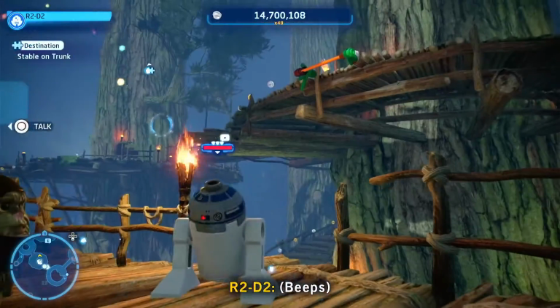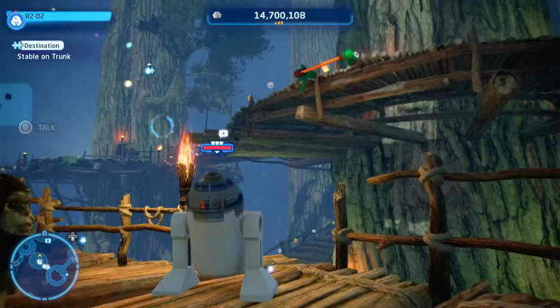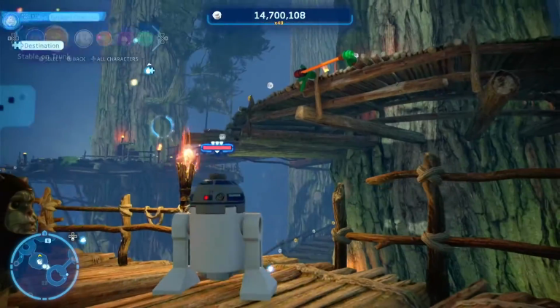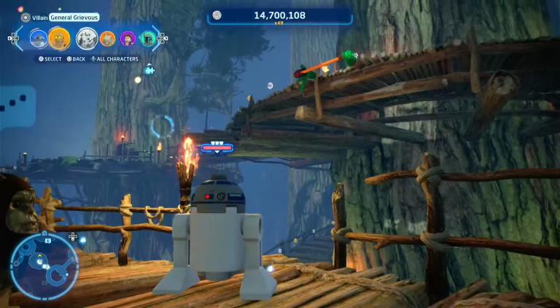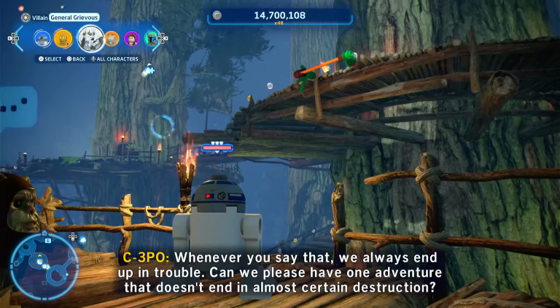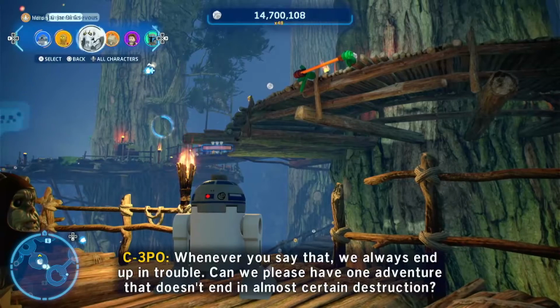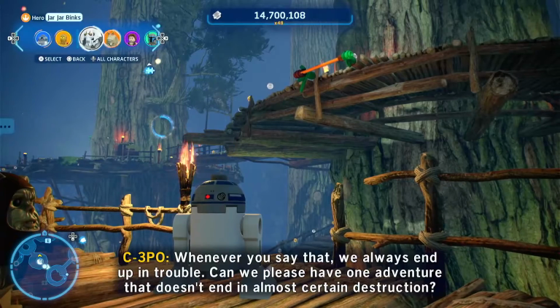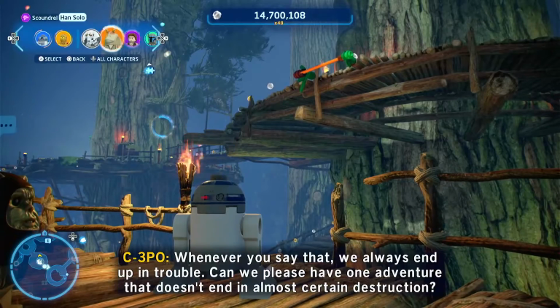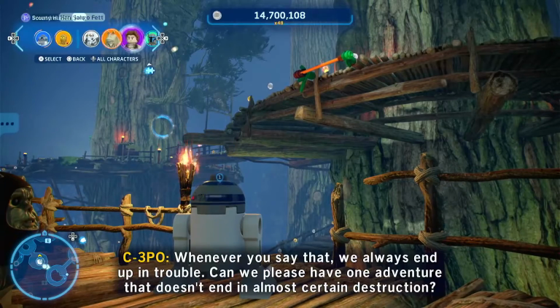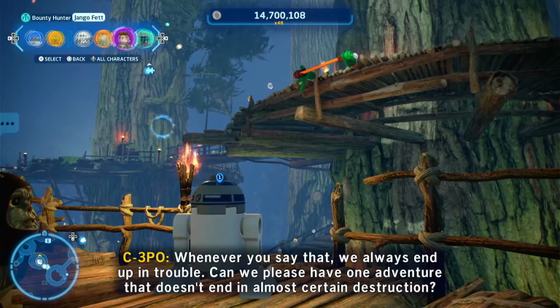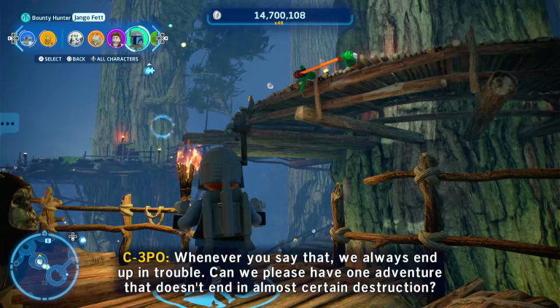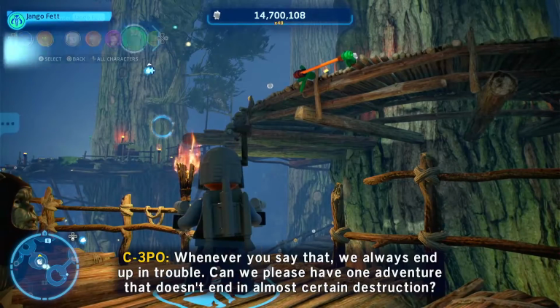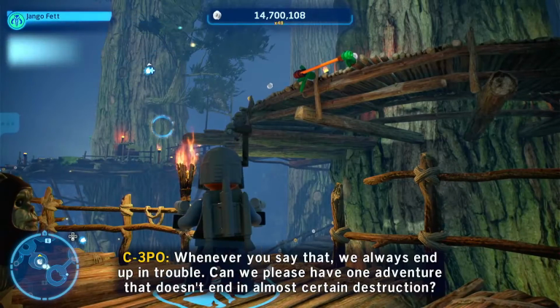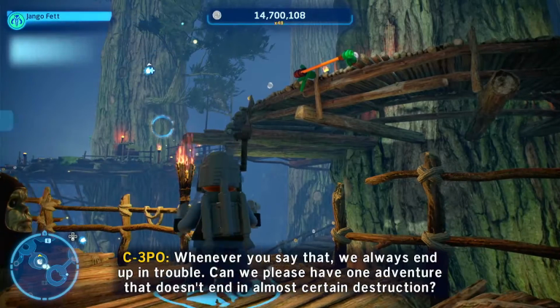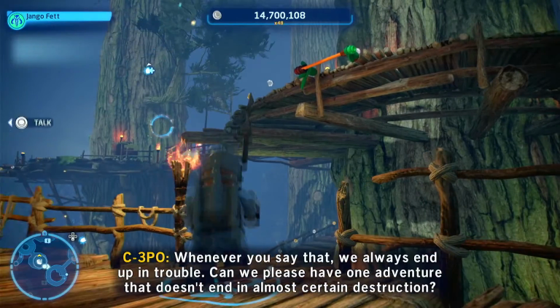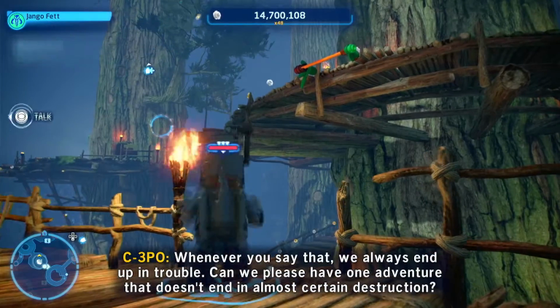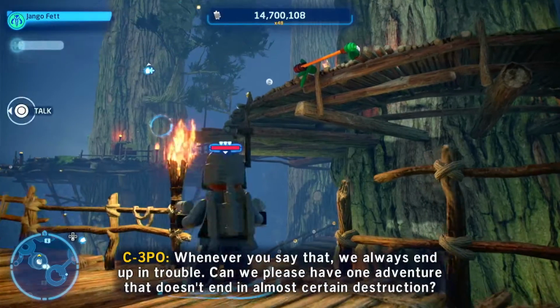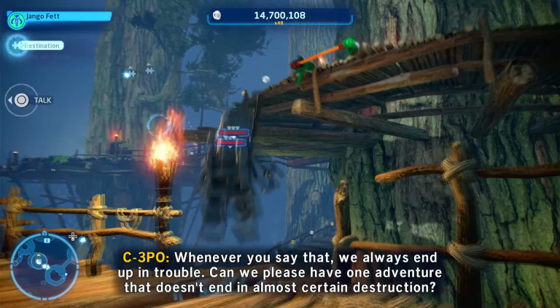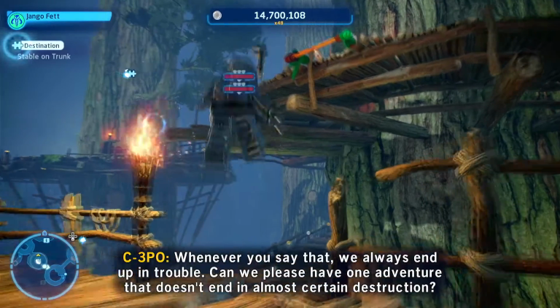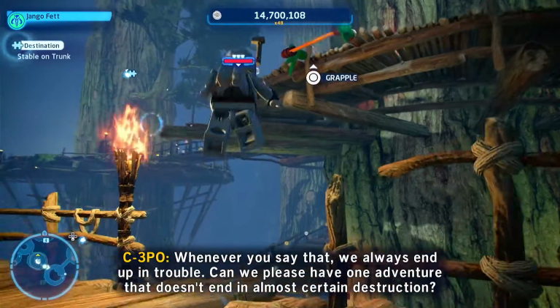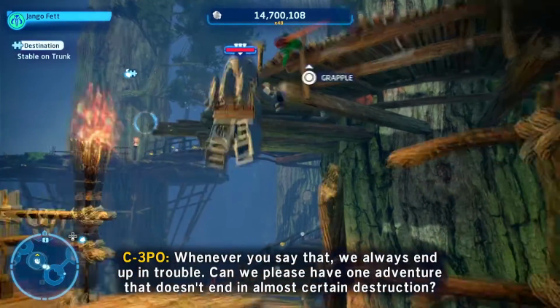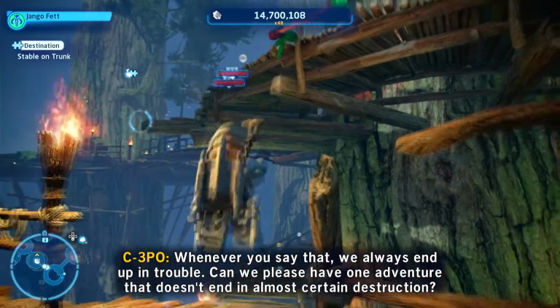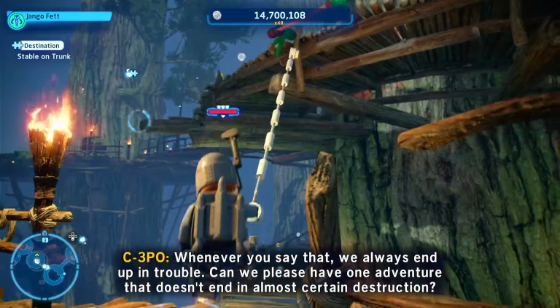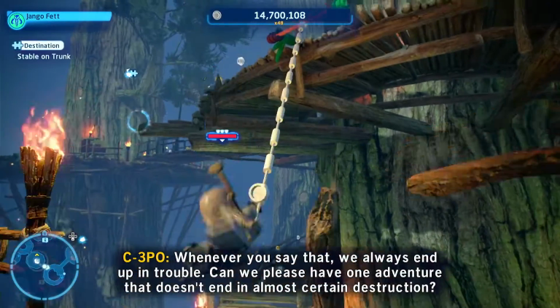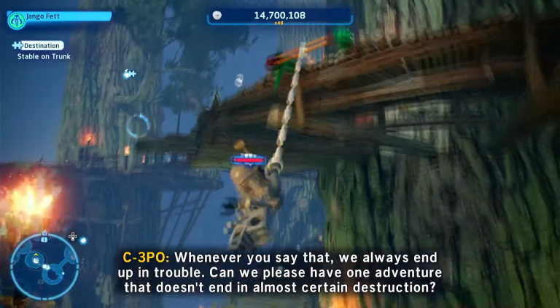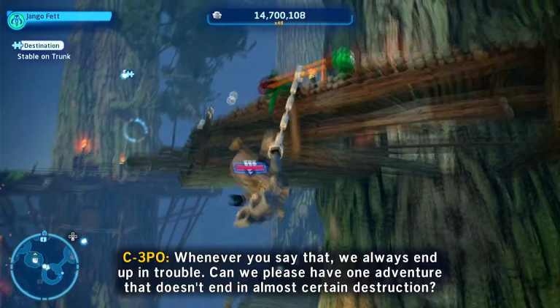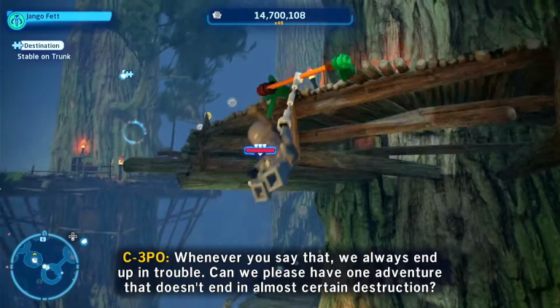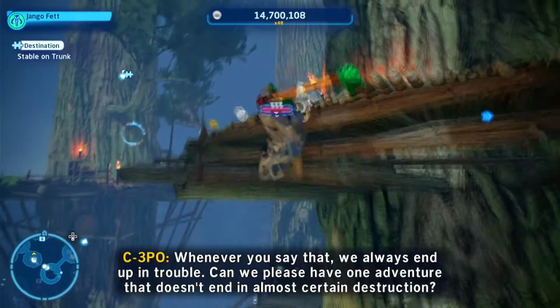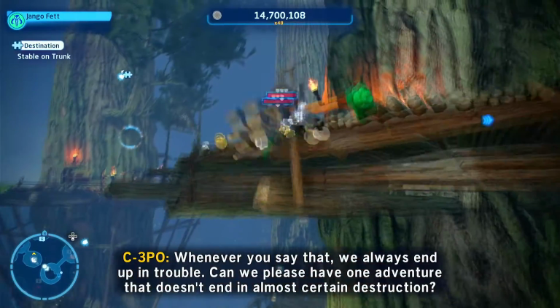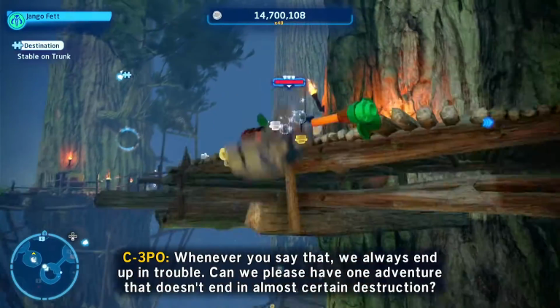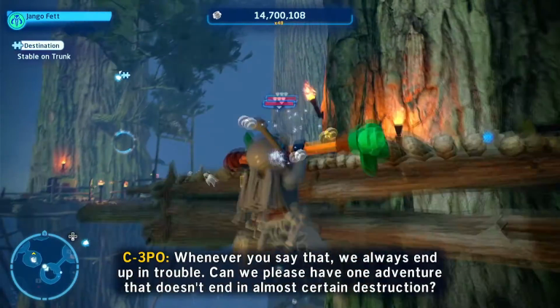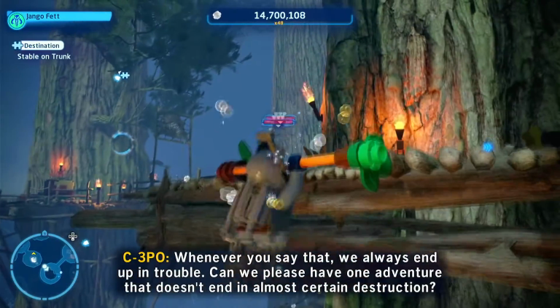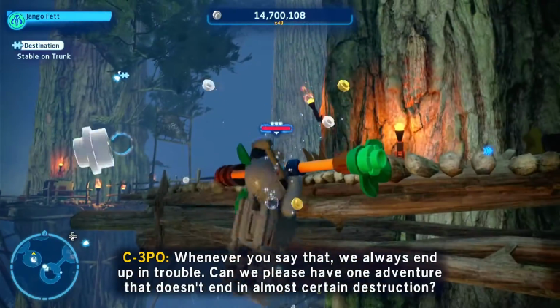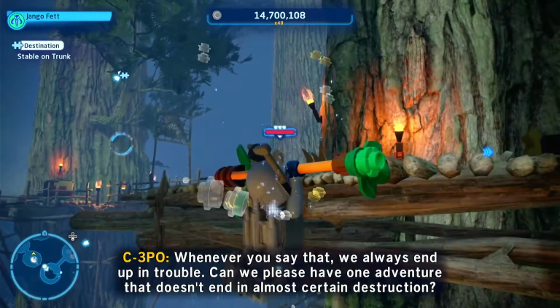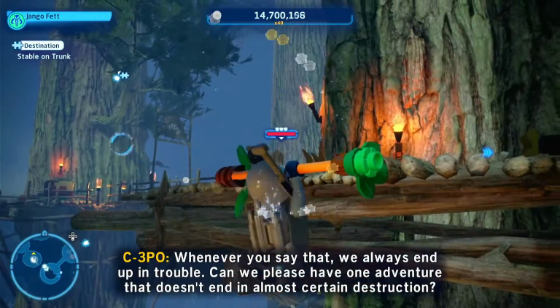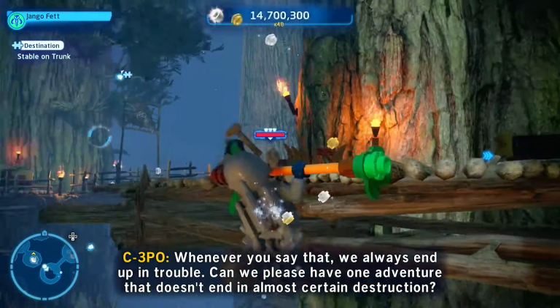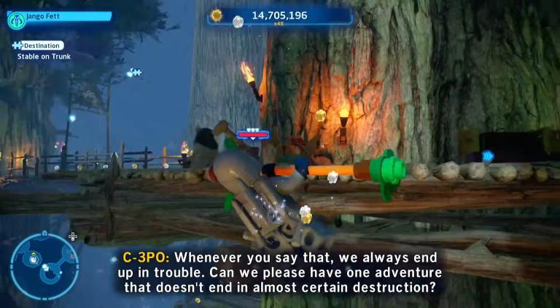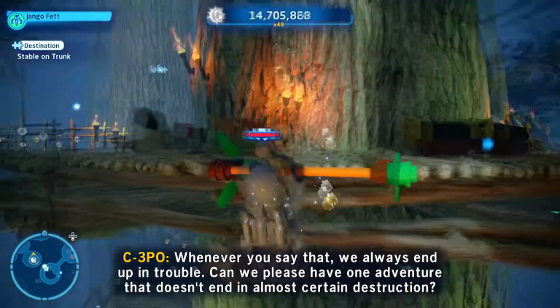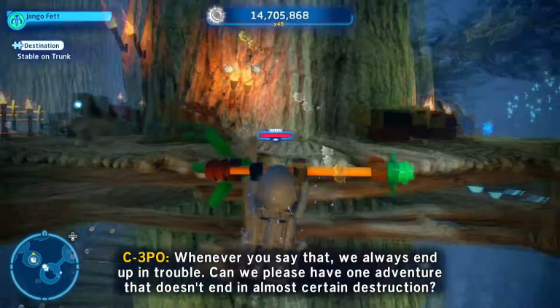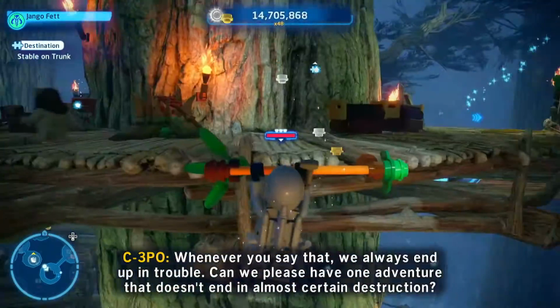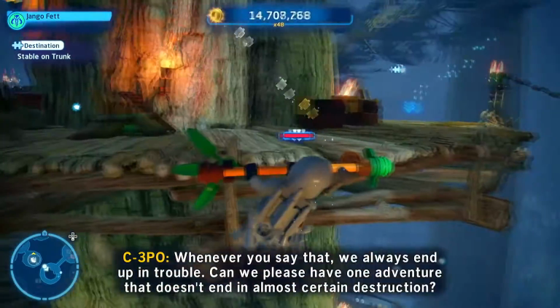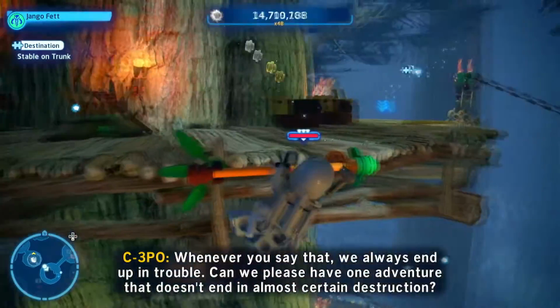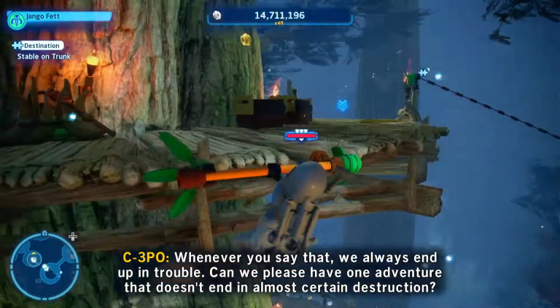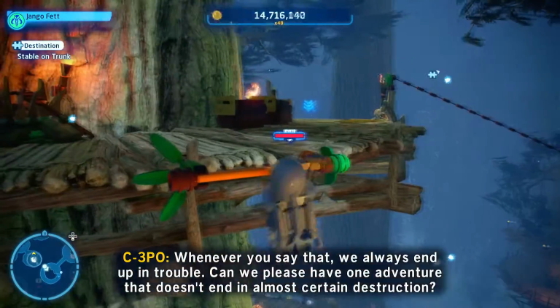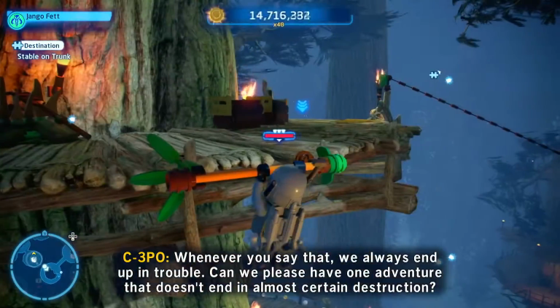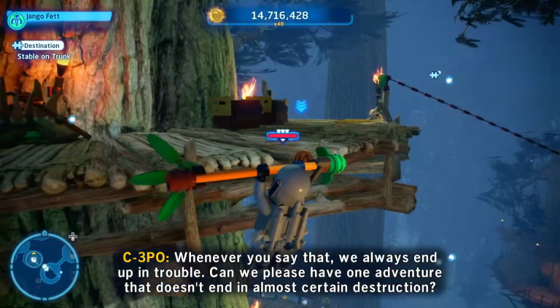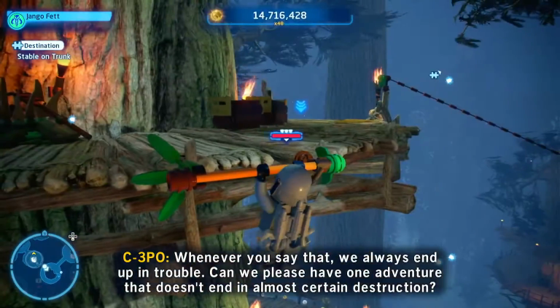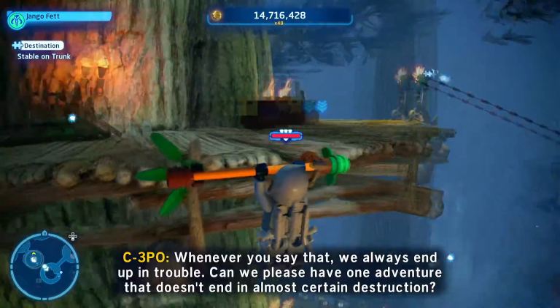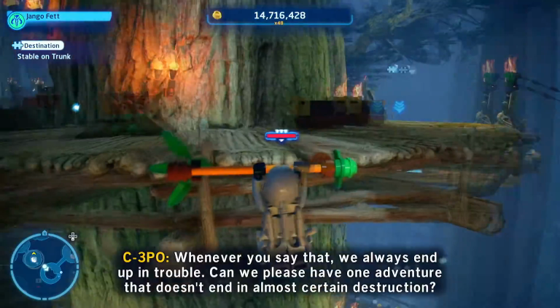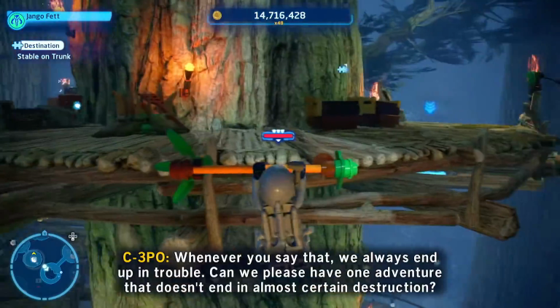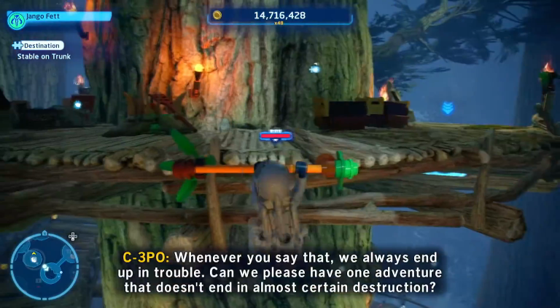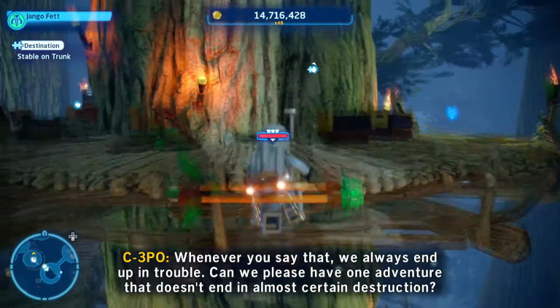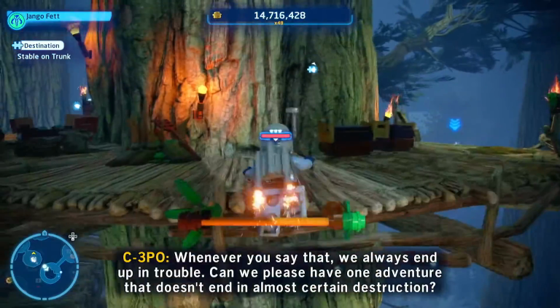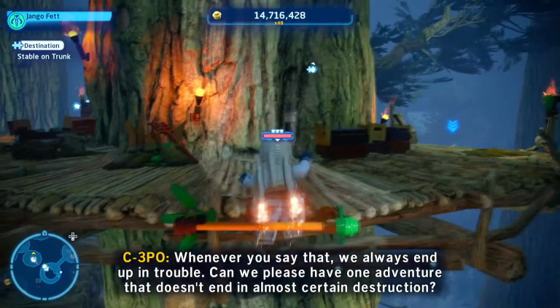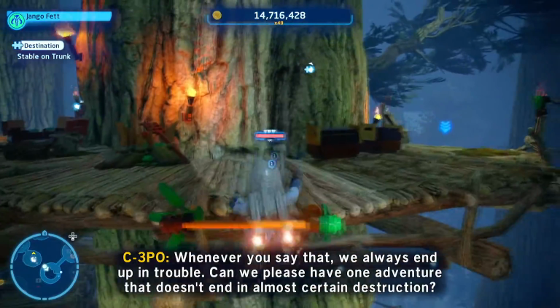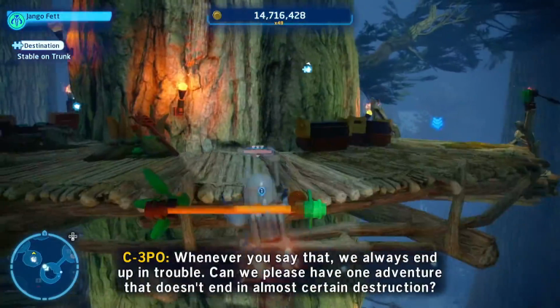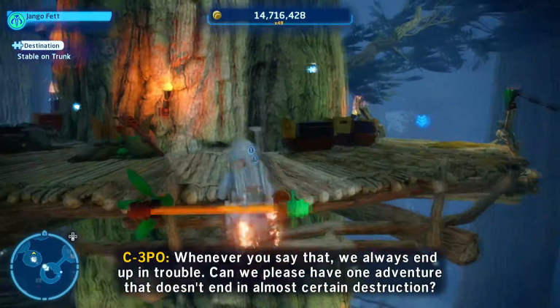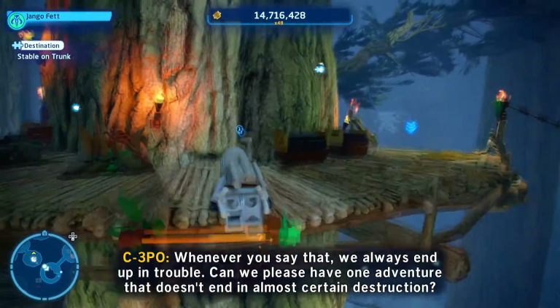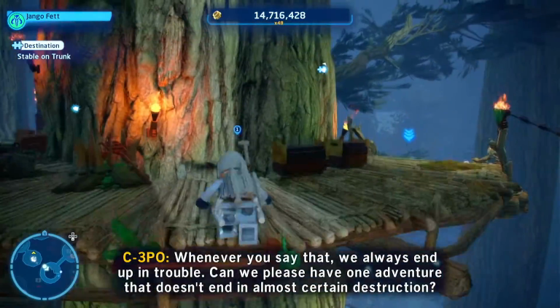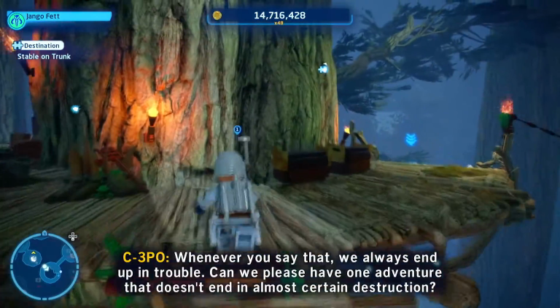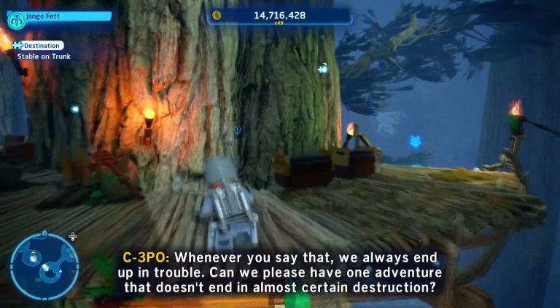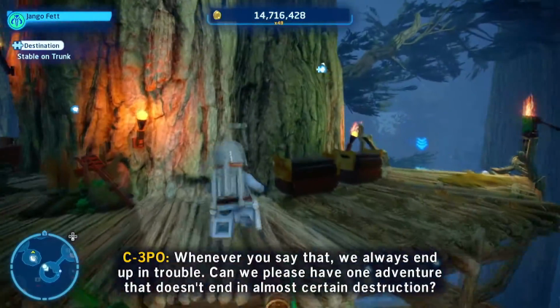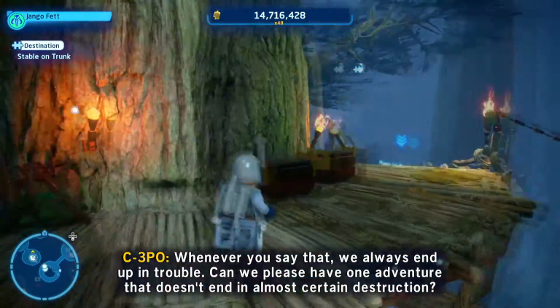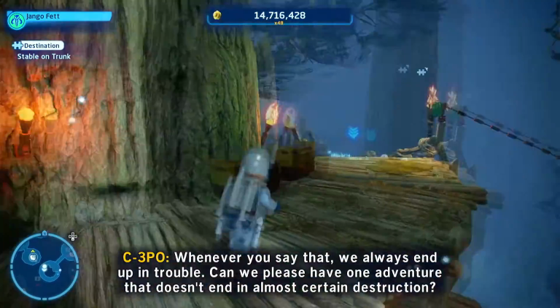Whenever you say that we always end up in trouble. Can we please have one adventure that doesn't end in almost certain destruction?